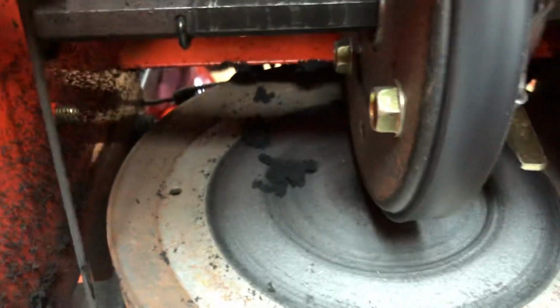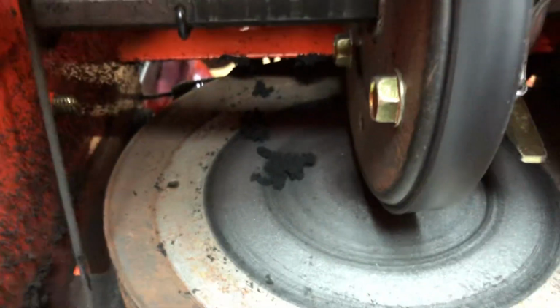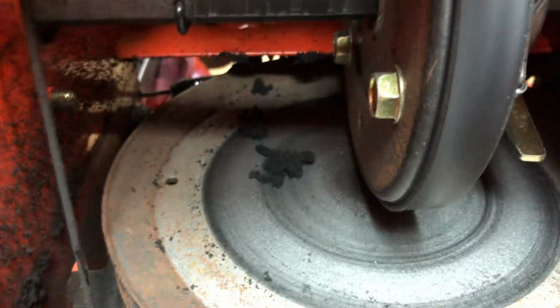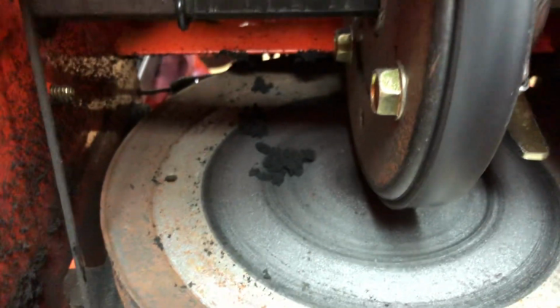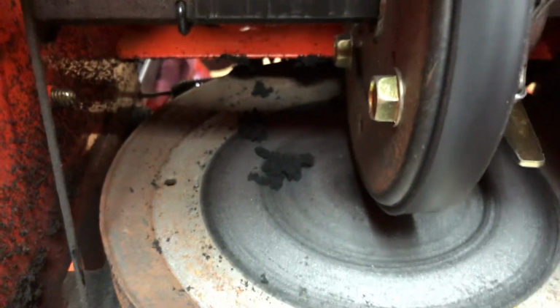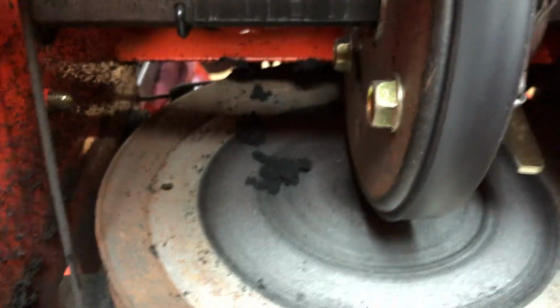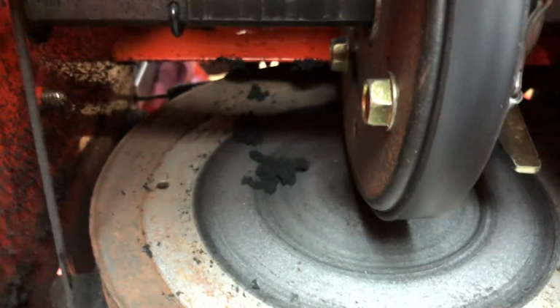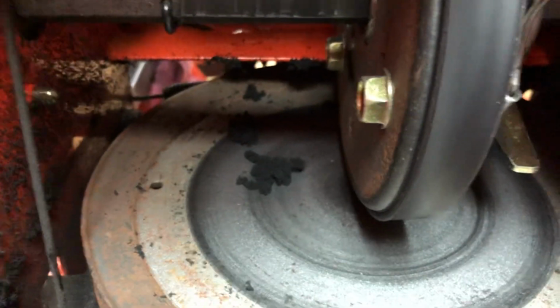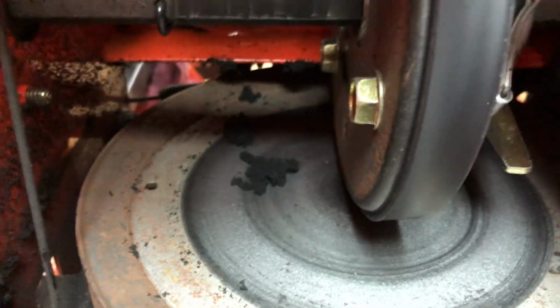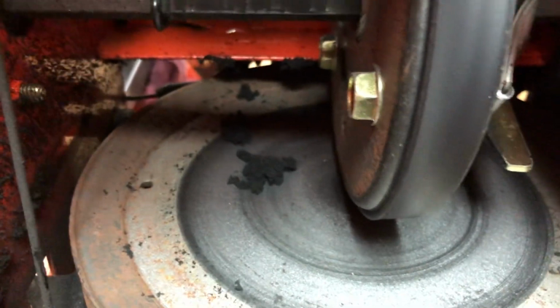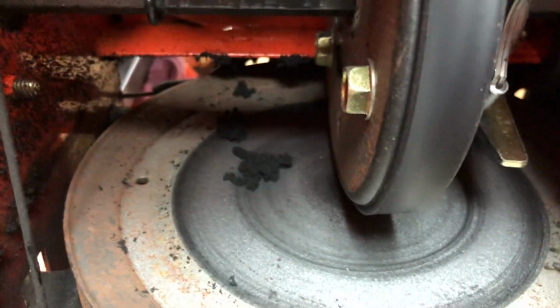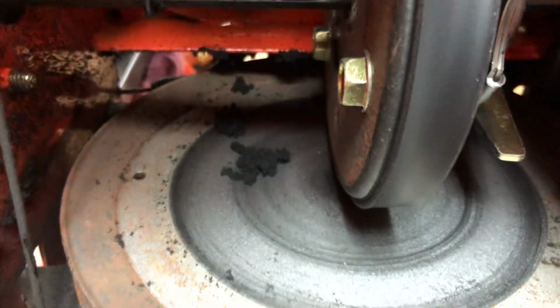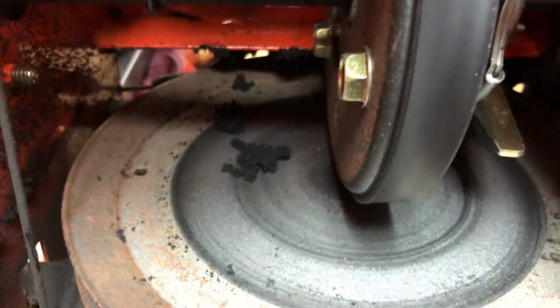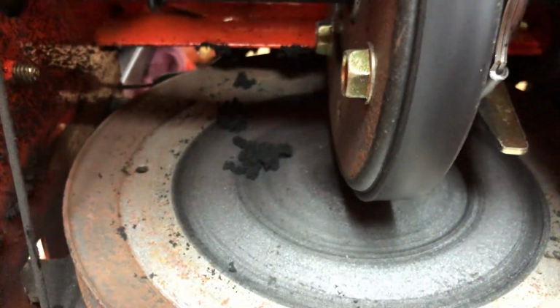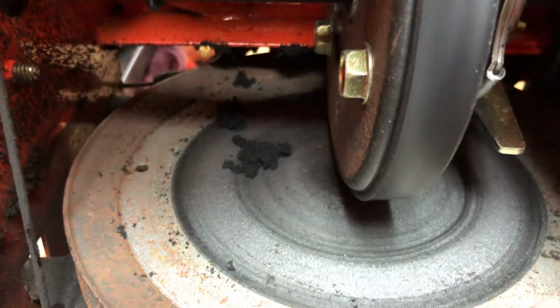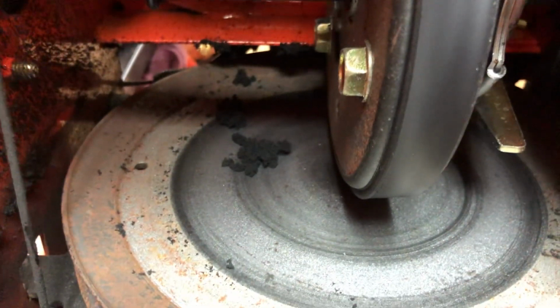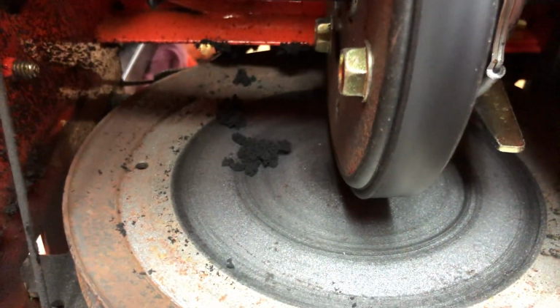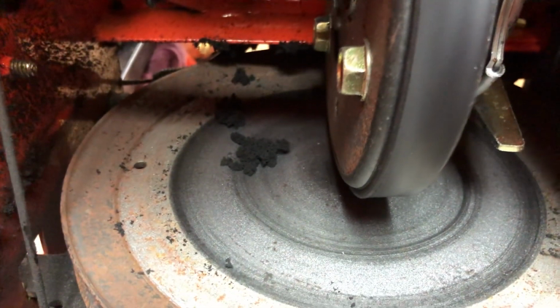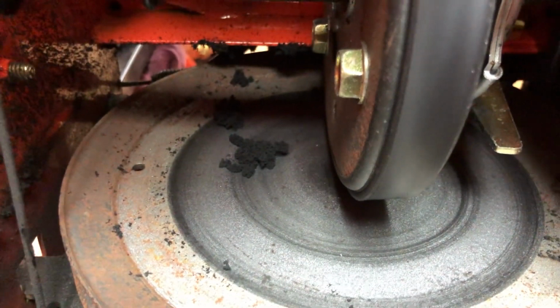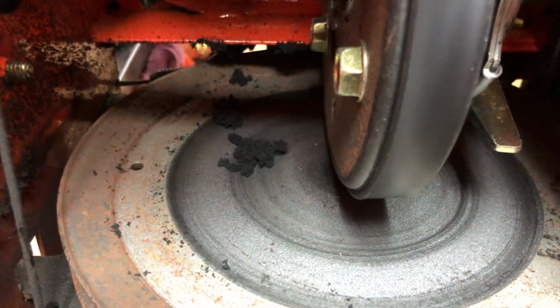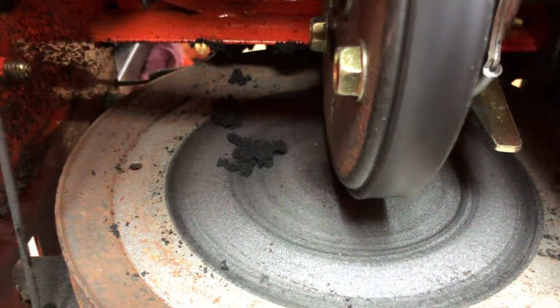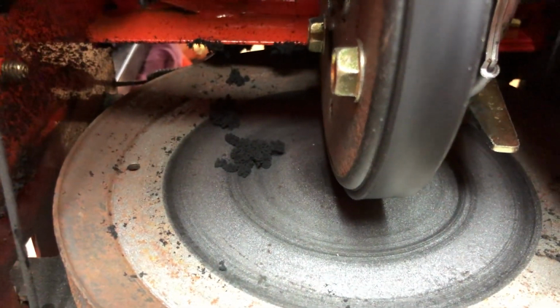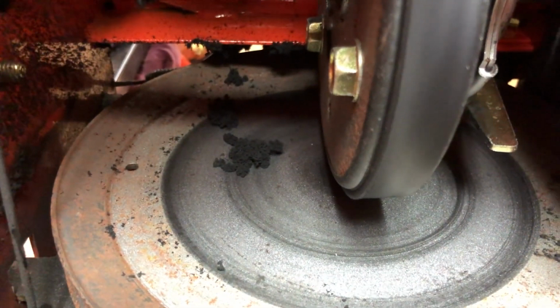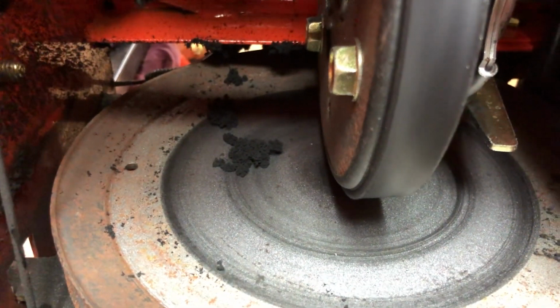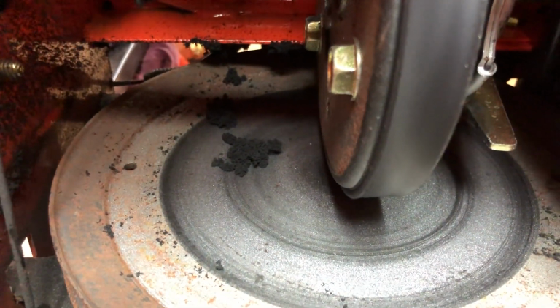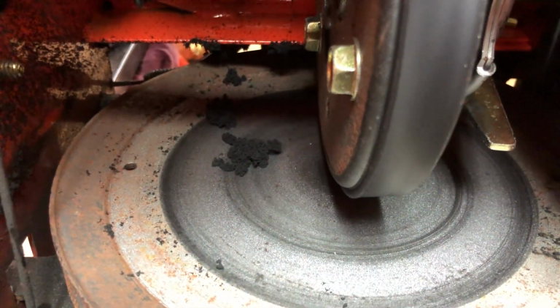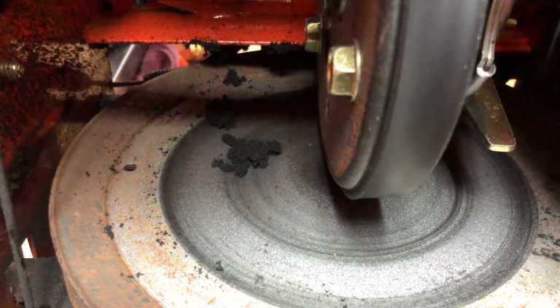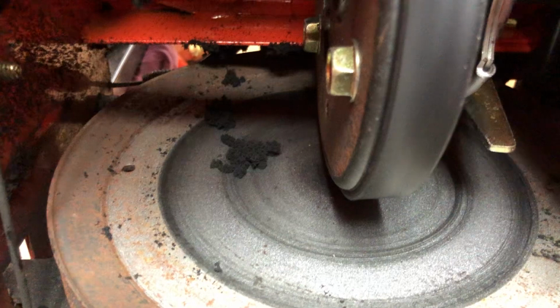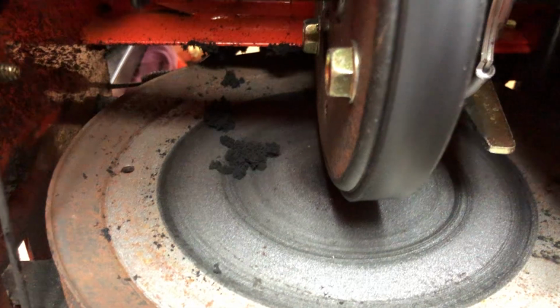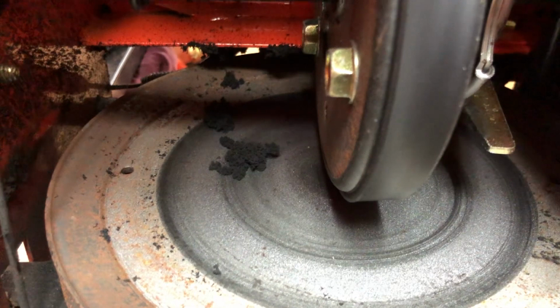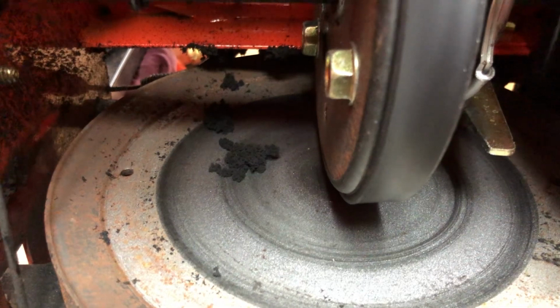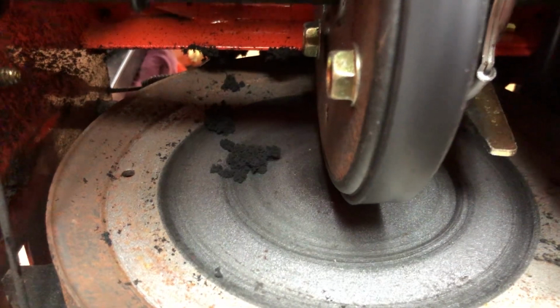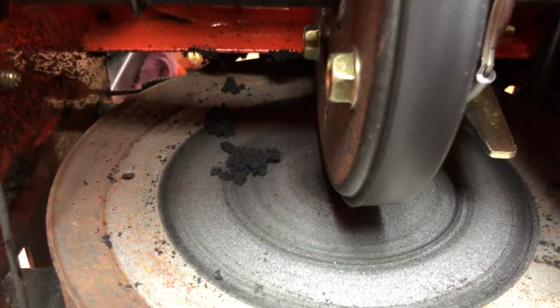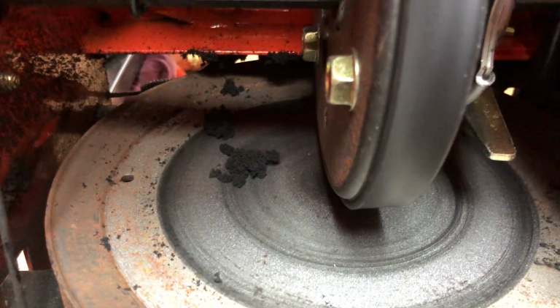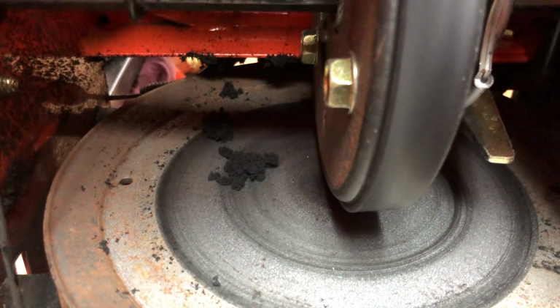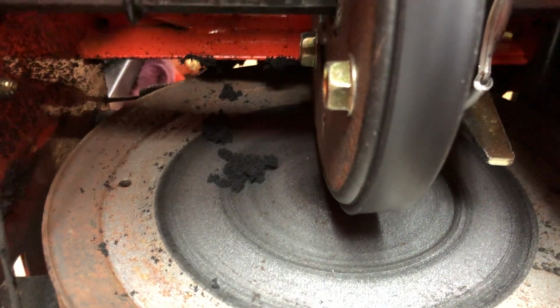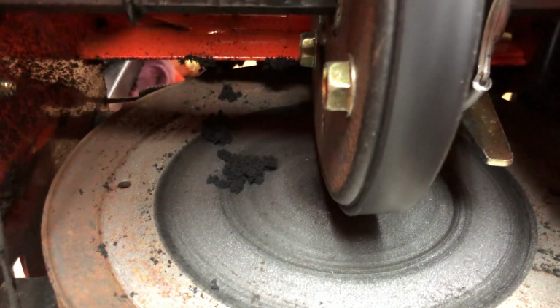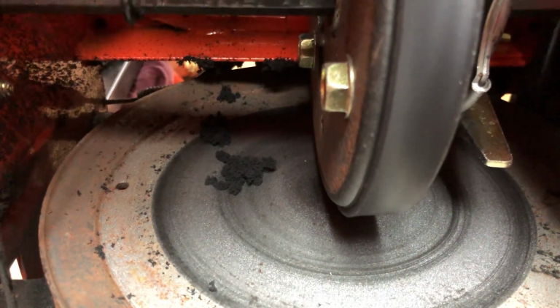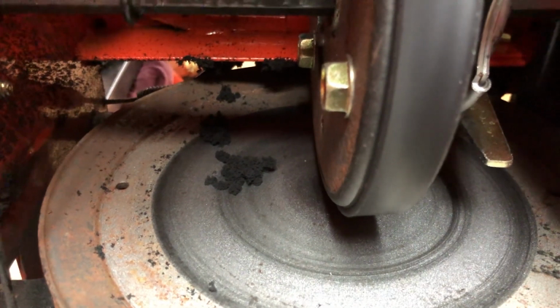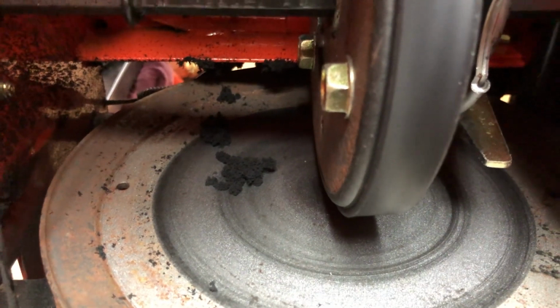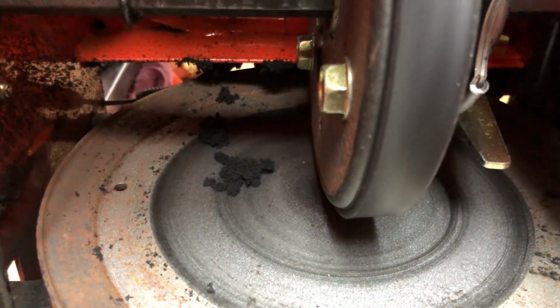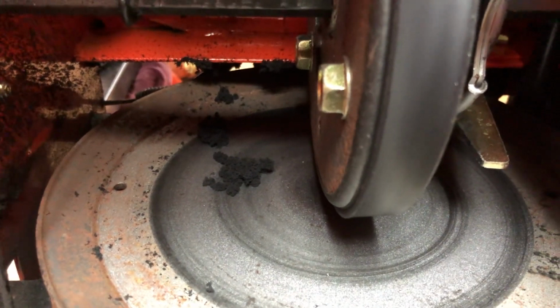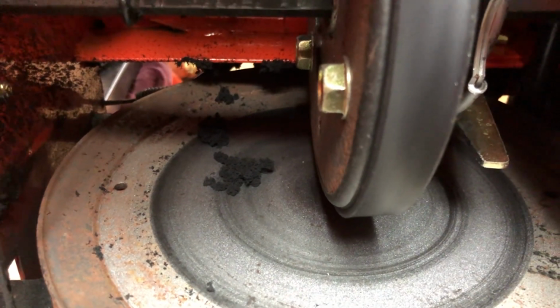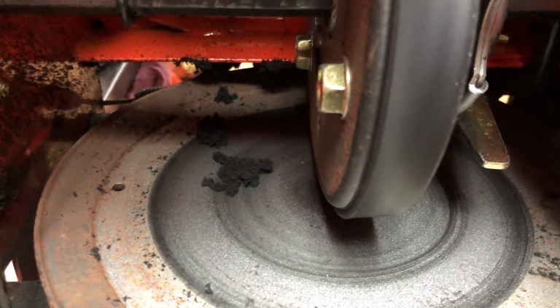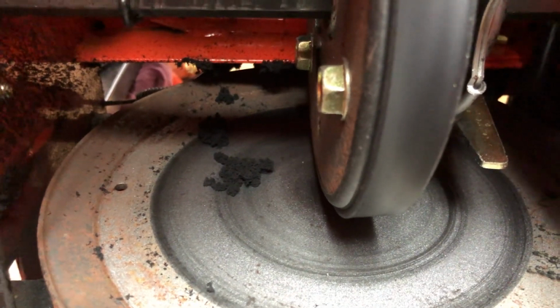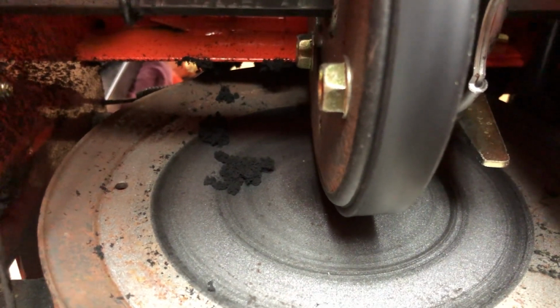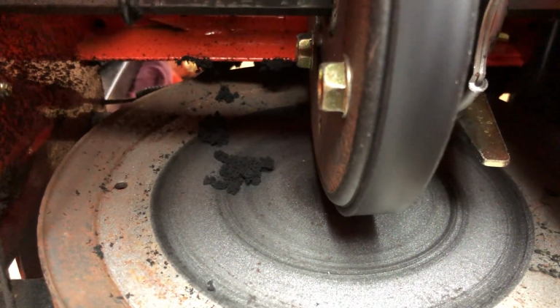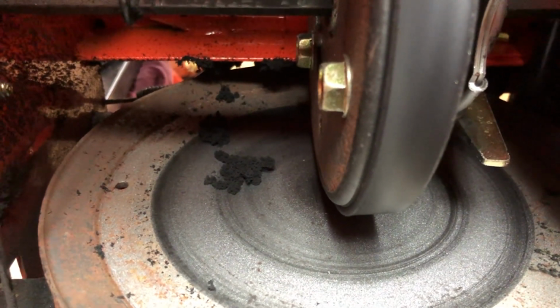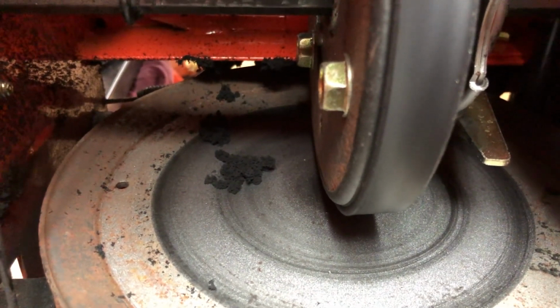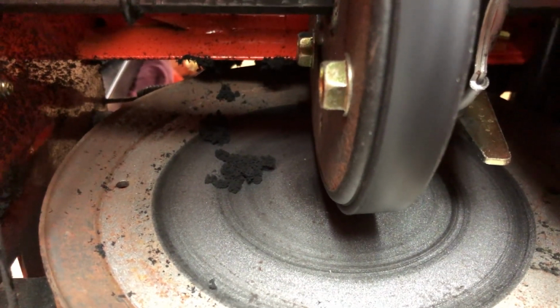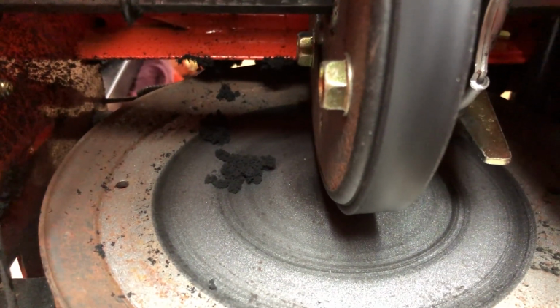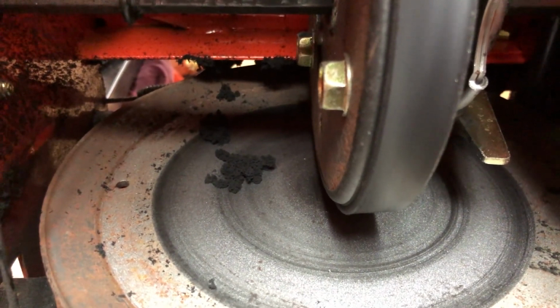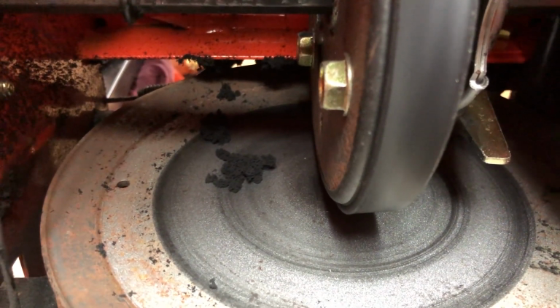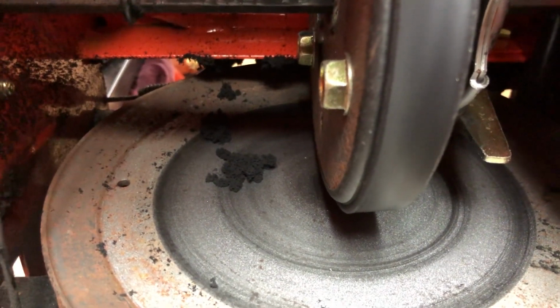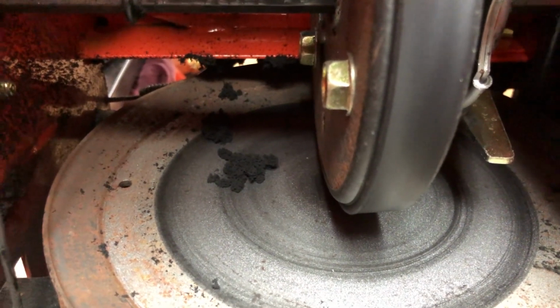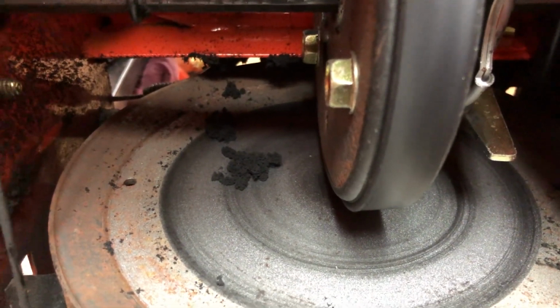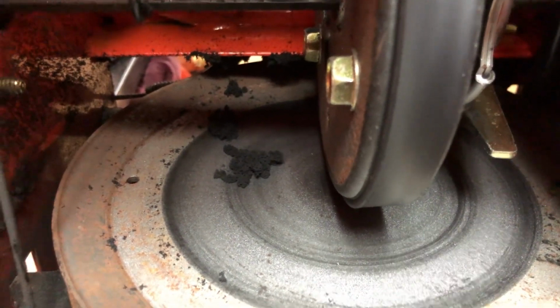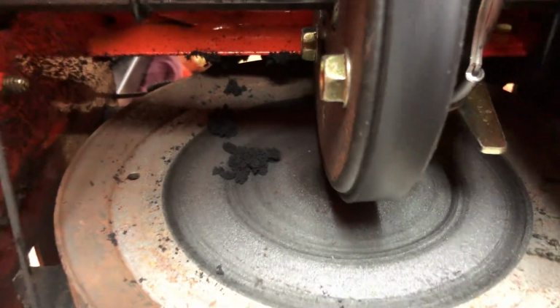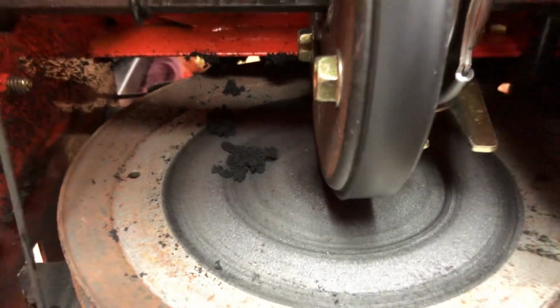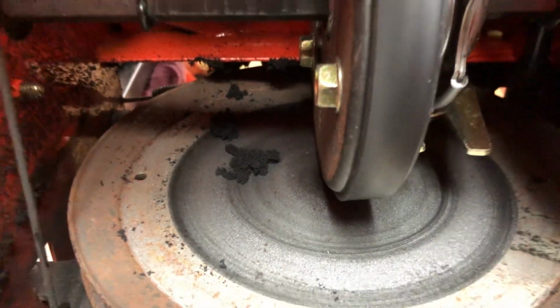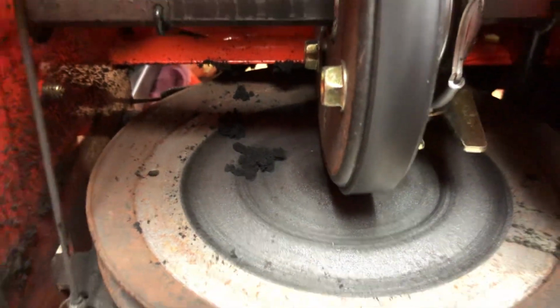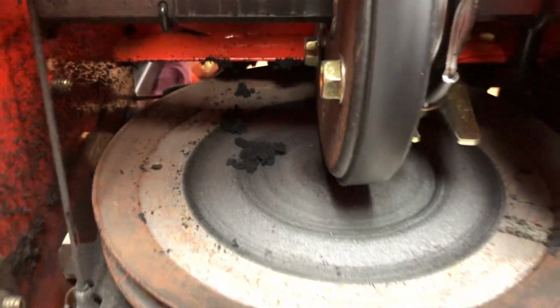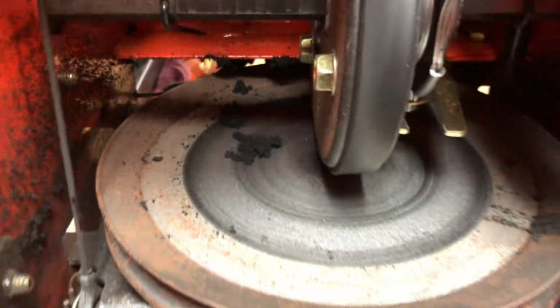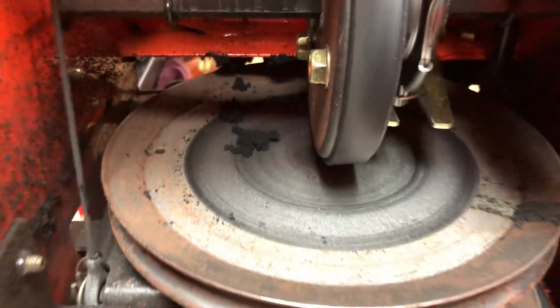Then you get this nice pile of rubber just sitting there — that's what's left of your drive disc. This is the damage you're doing to your machines when you run them at too high a speed. Please throw snow in first gear or second gear only if possible.